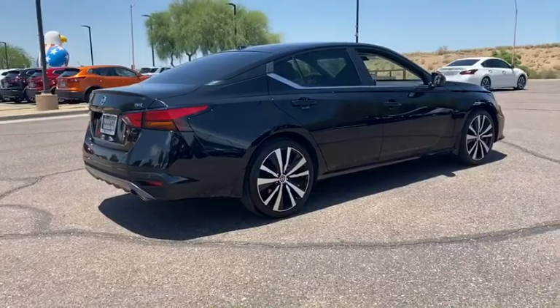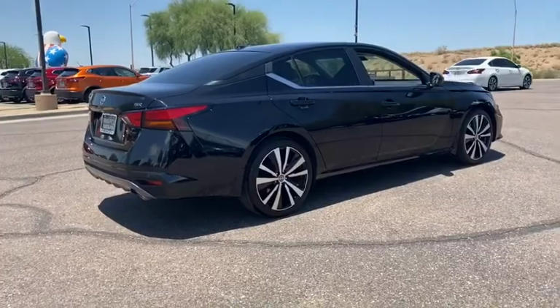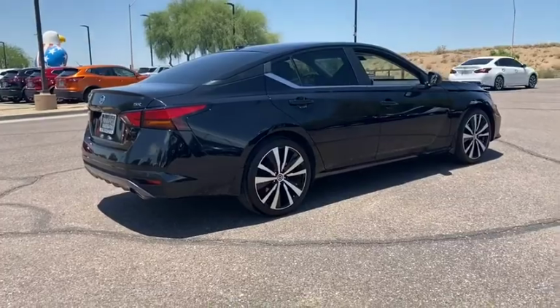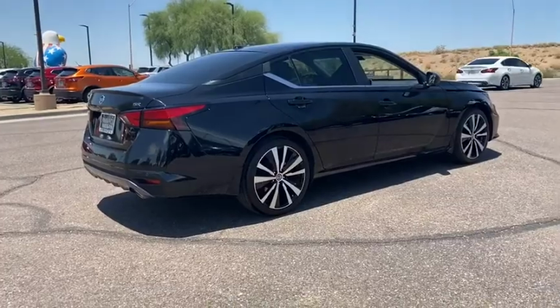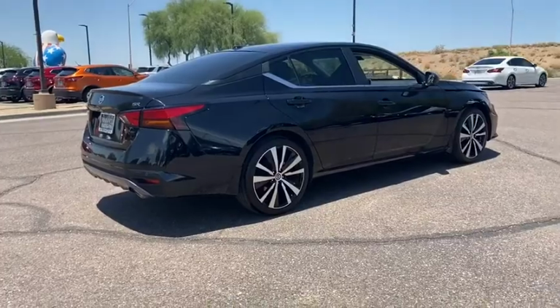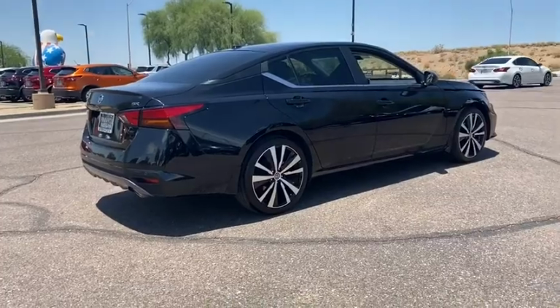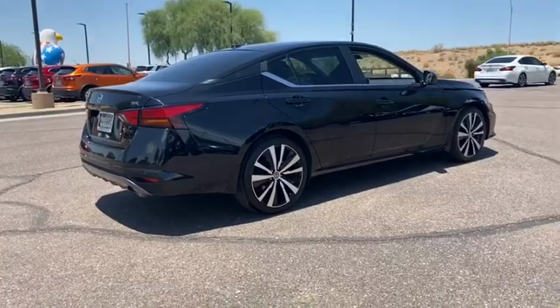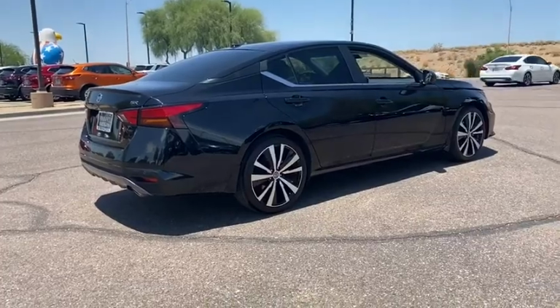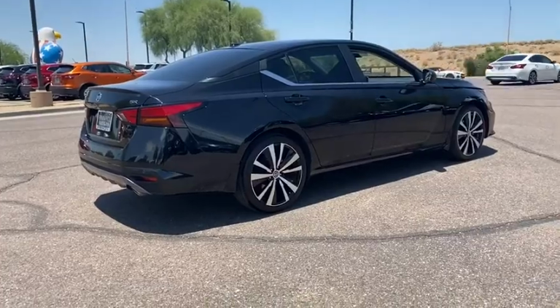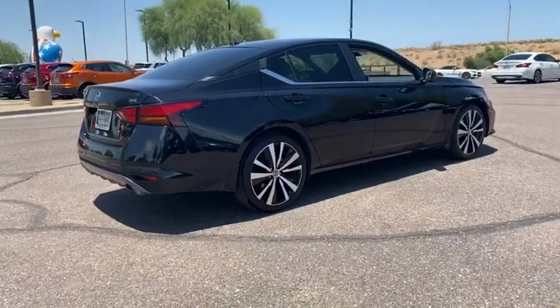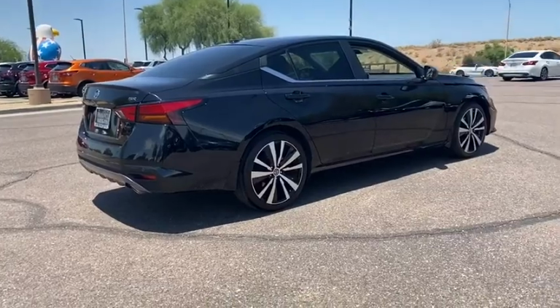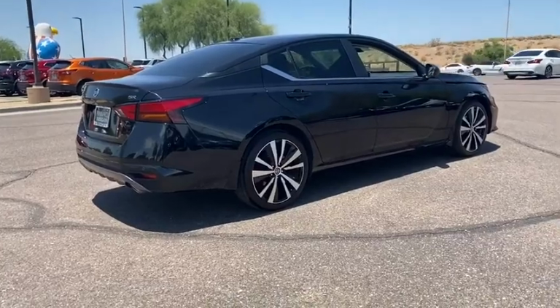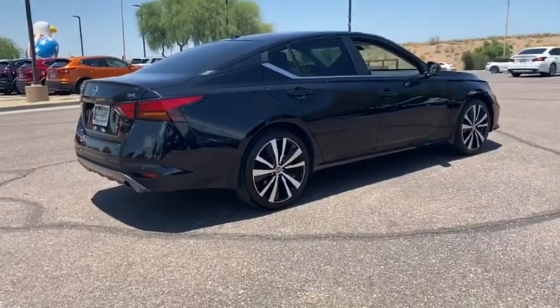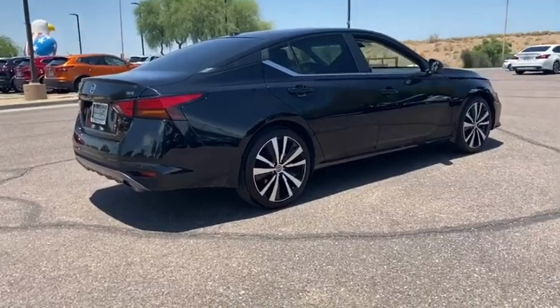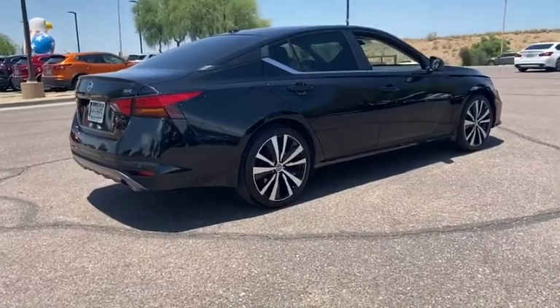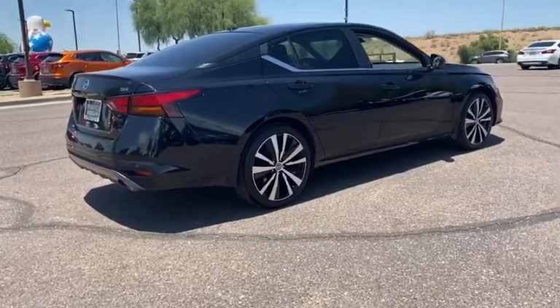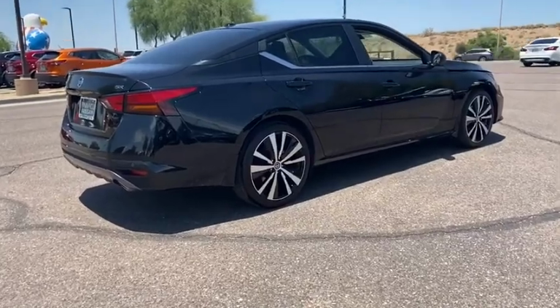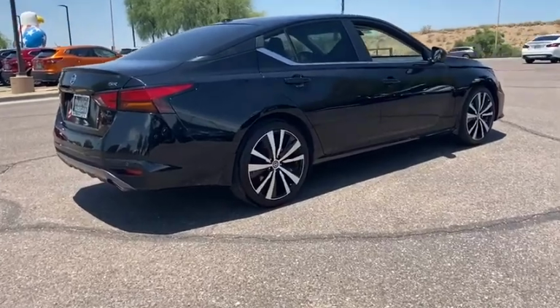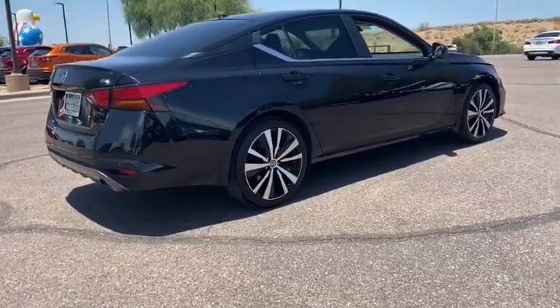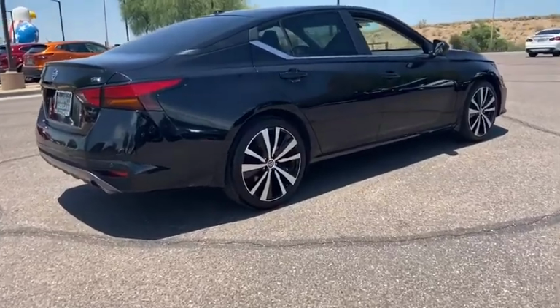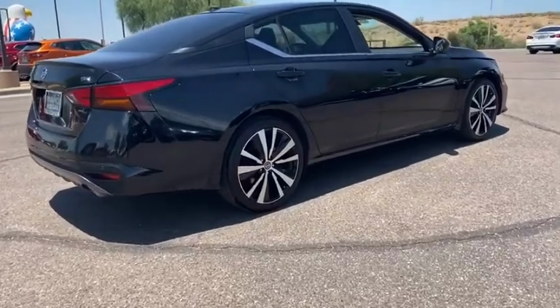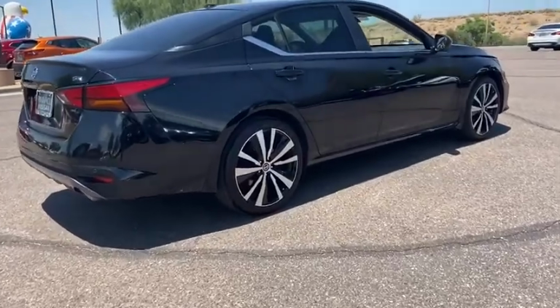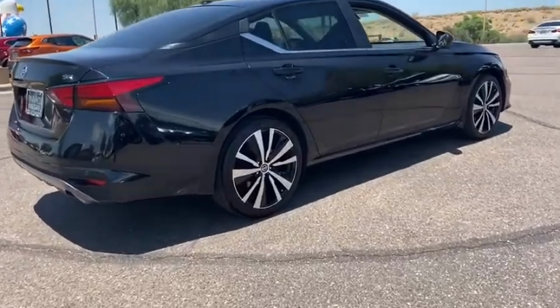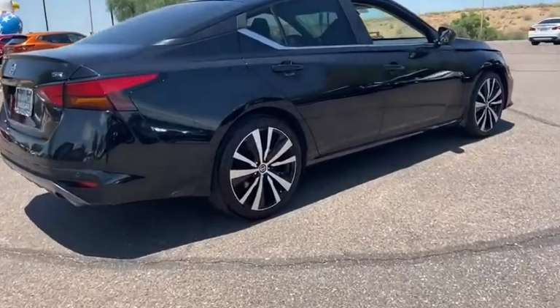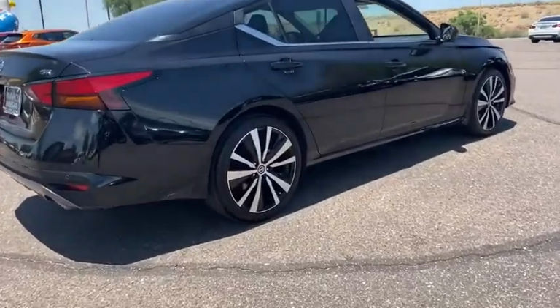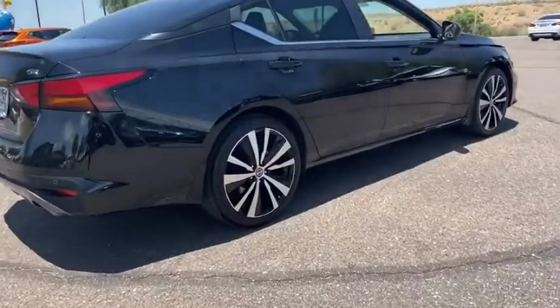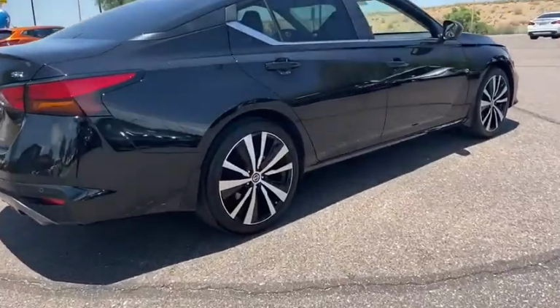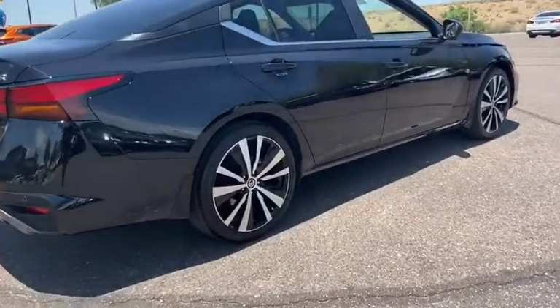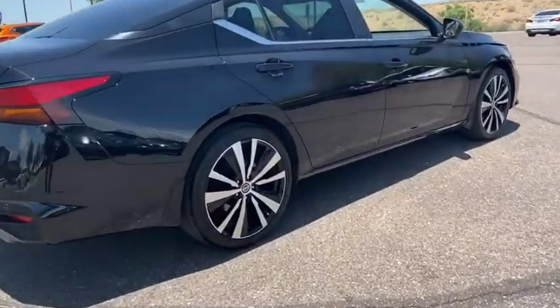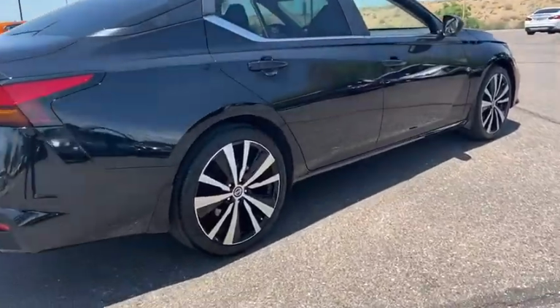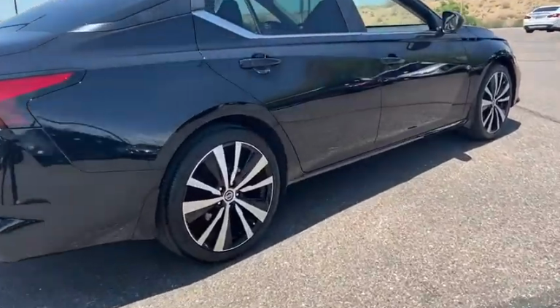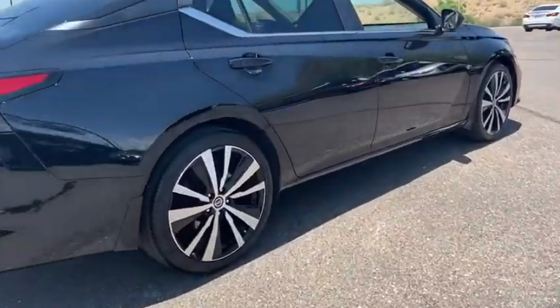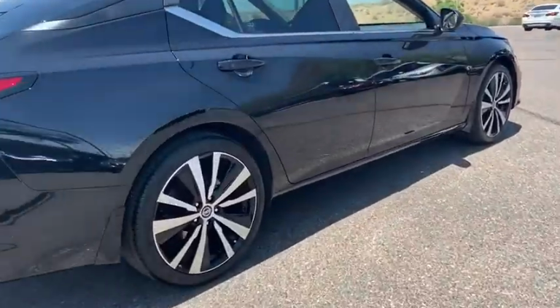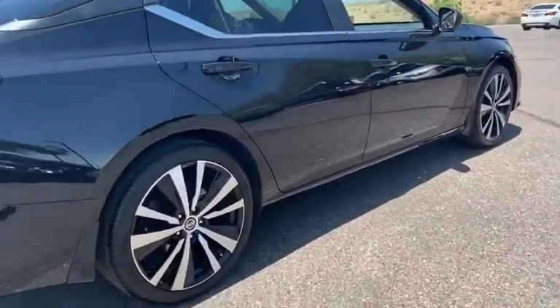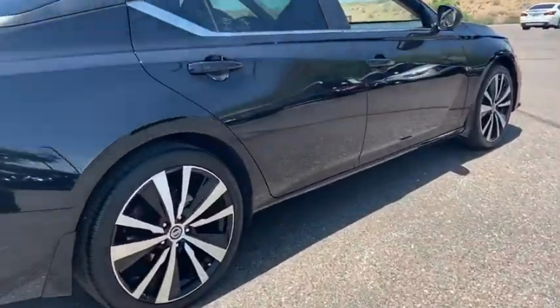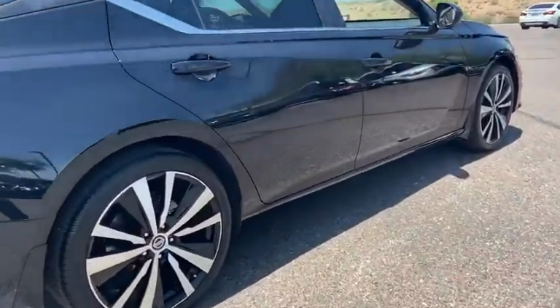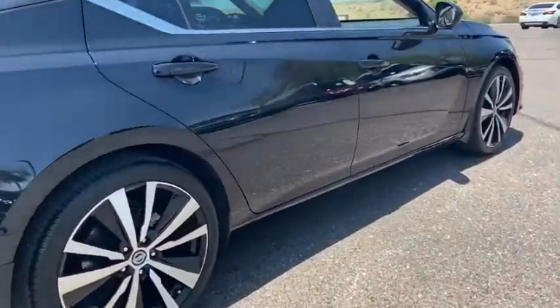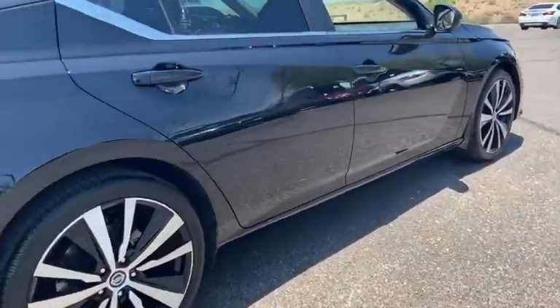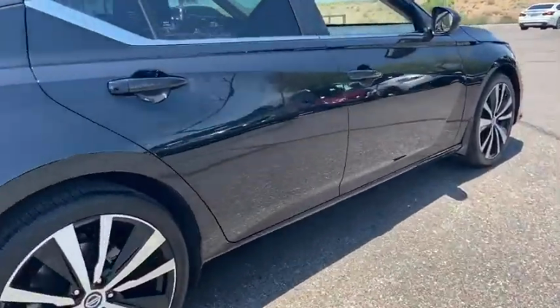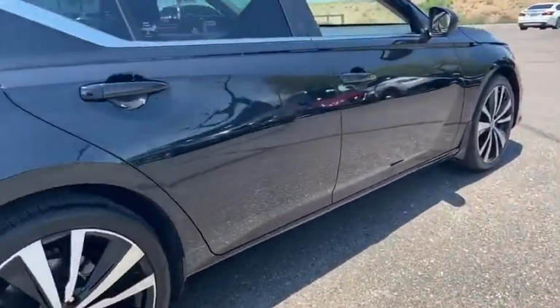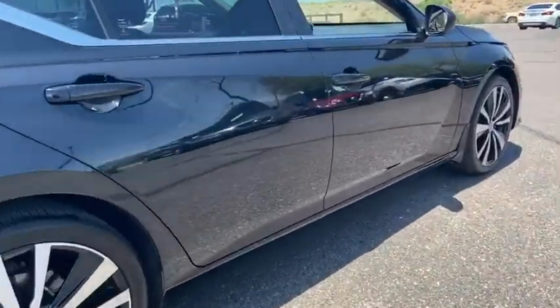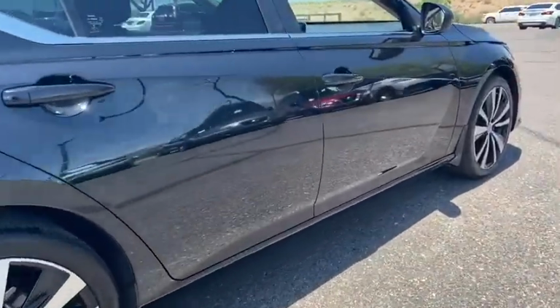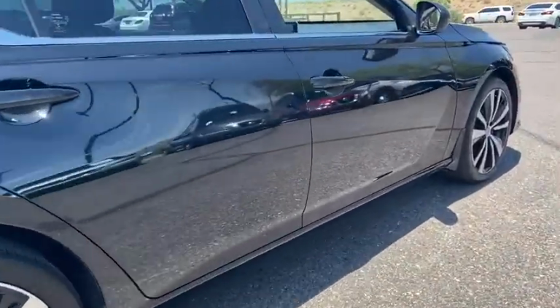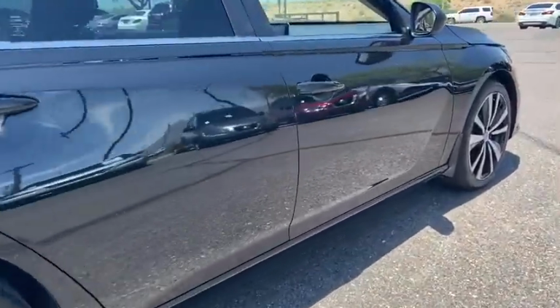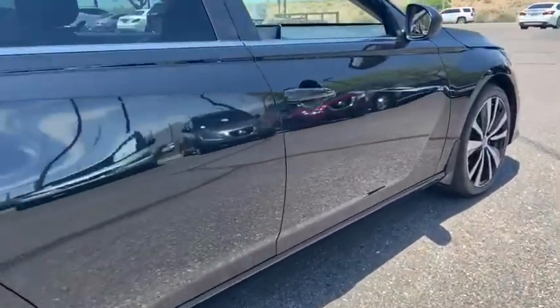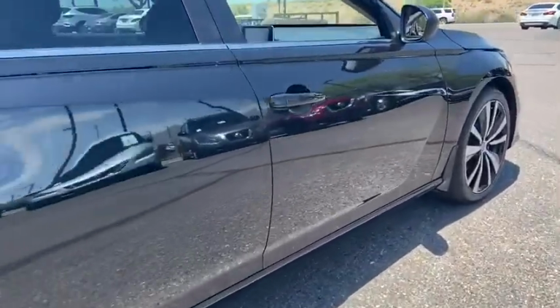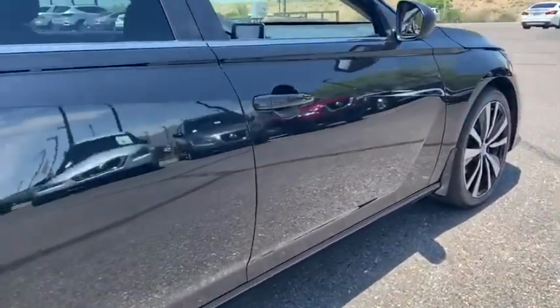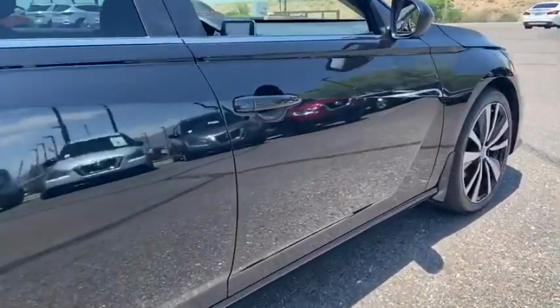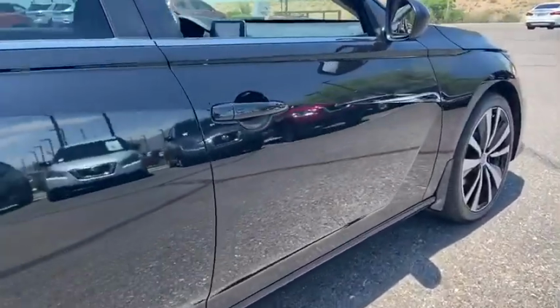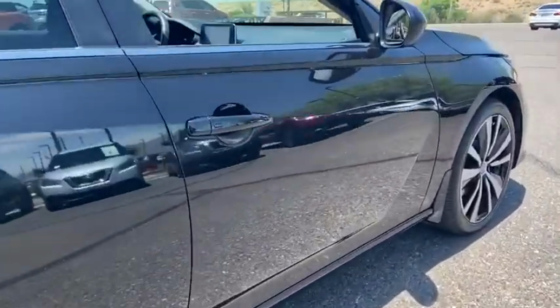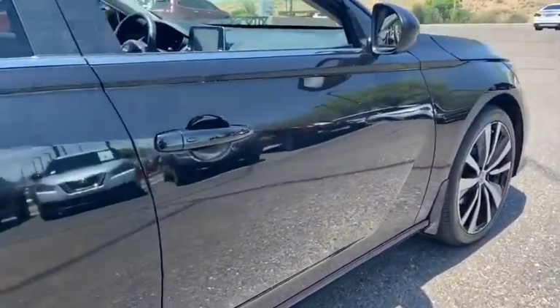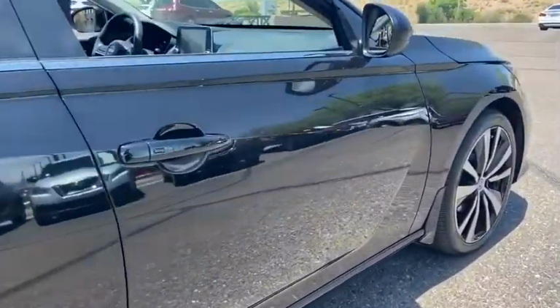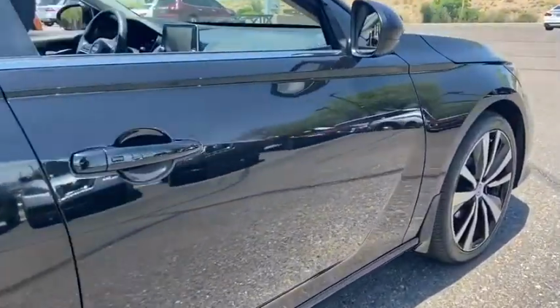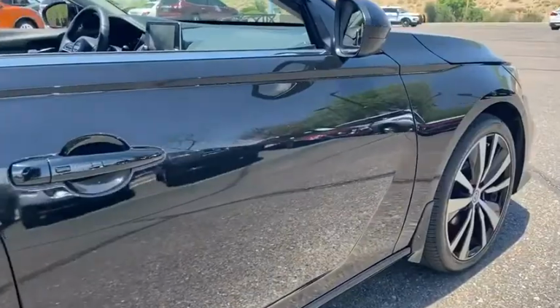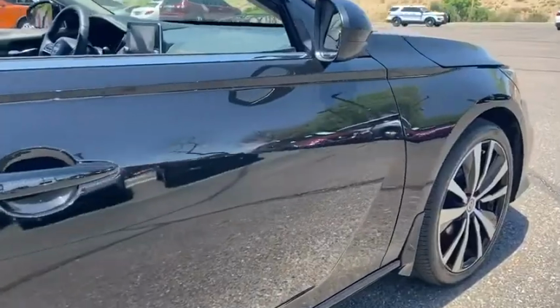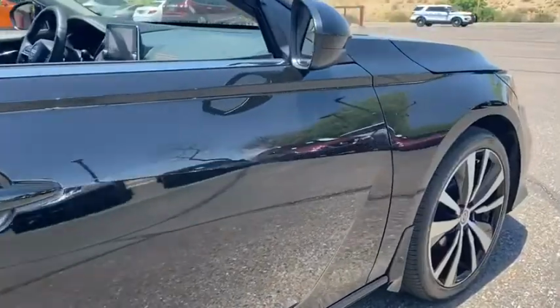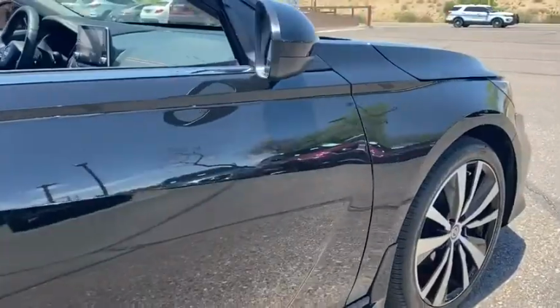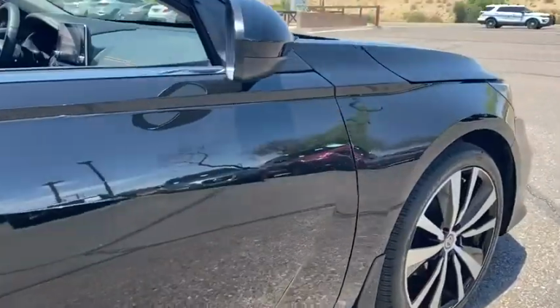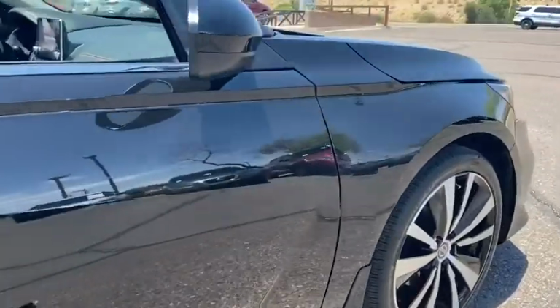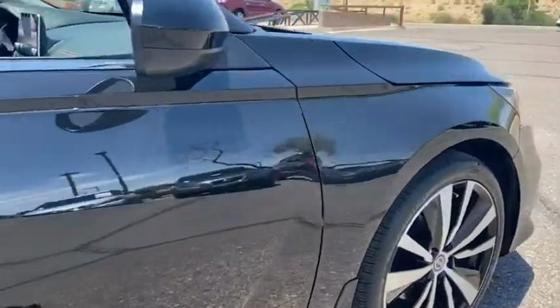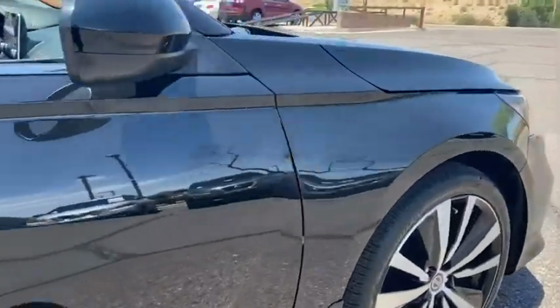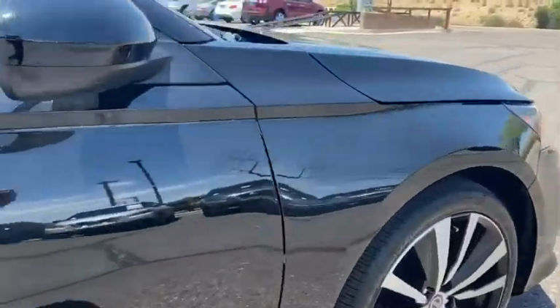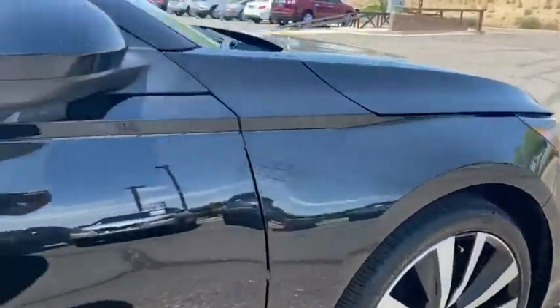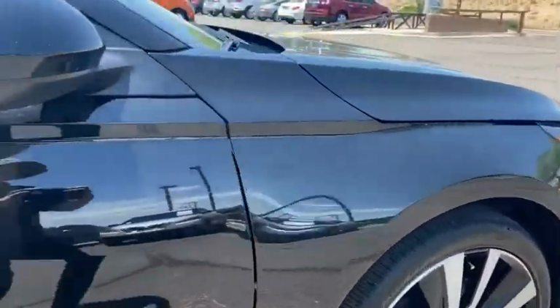This vehicle has less than 5,000 miles. Here are some of this vehicle's great options: traction control,